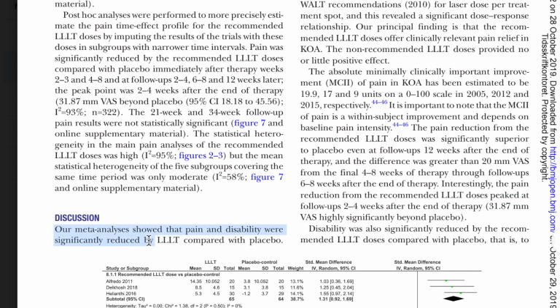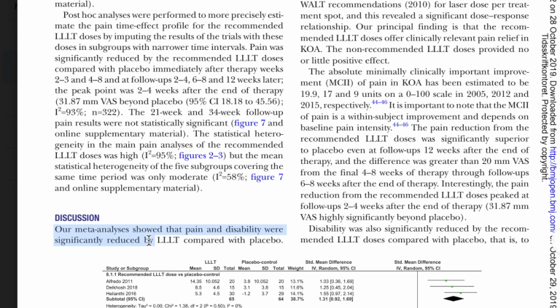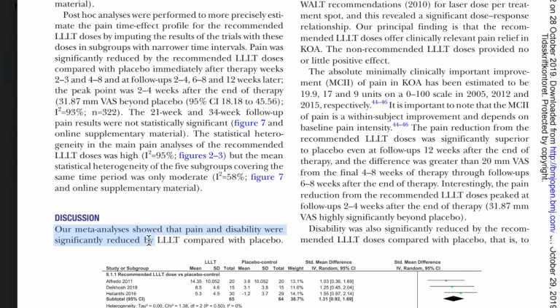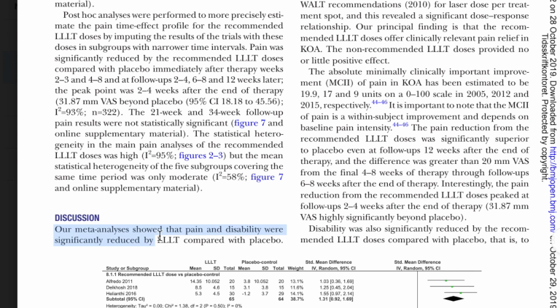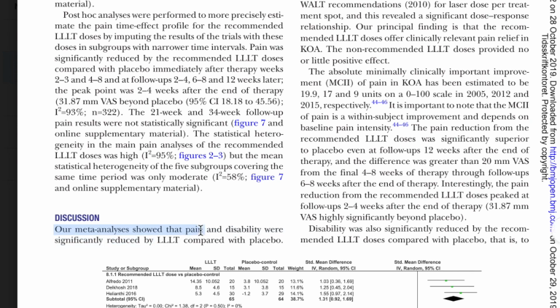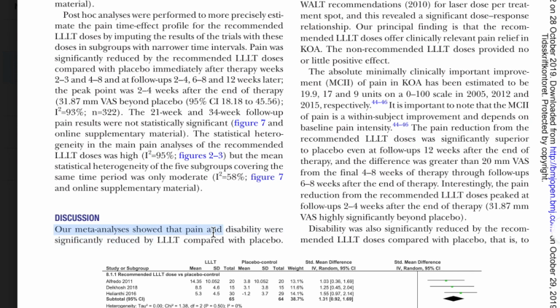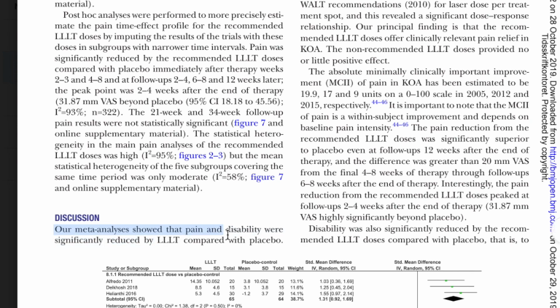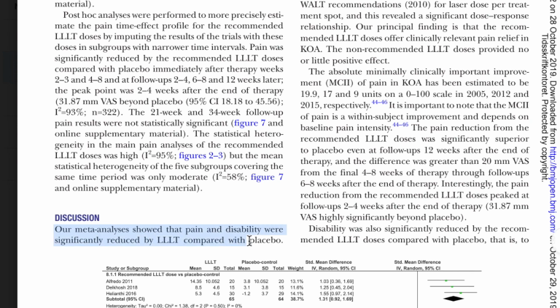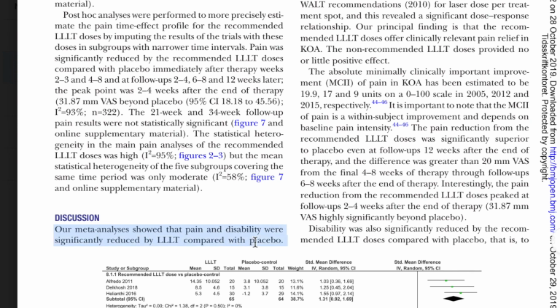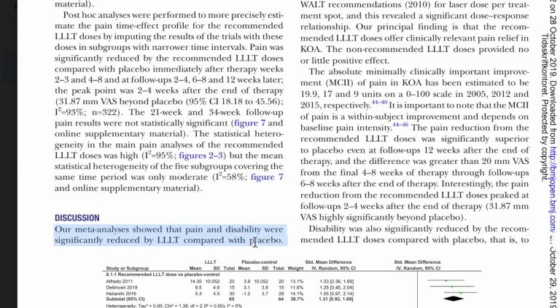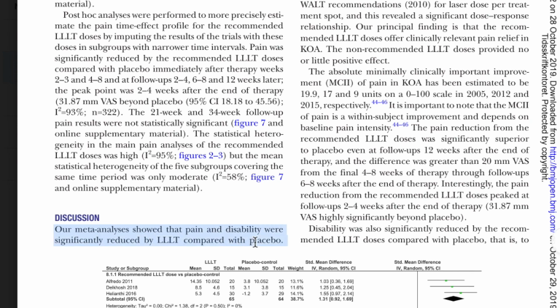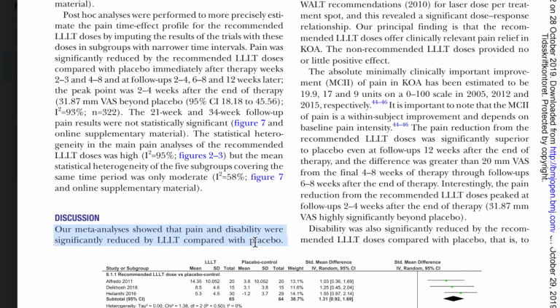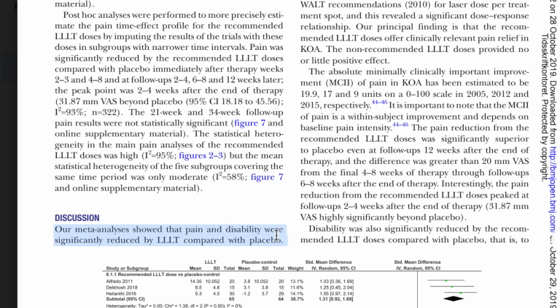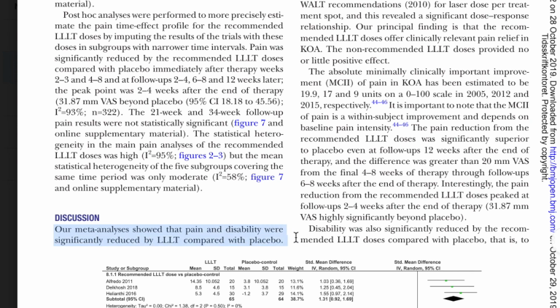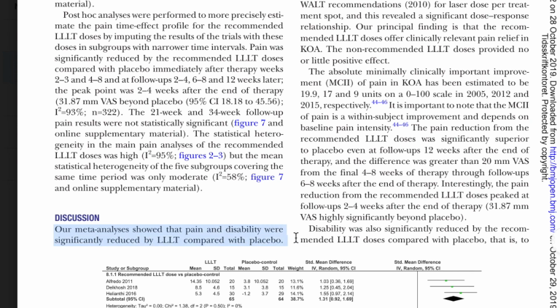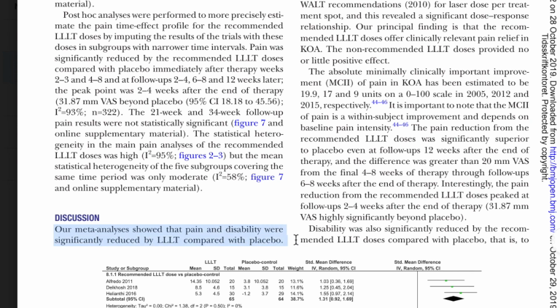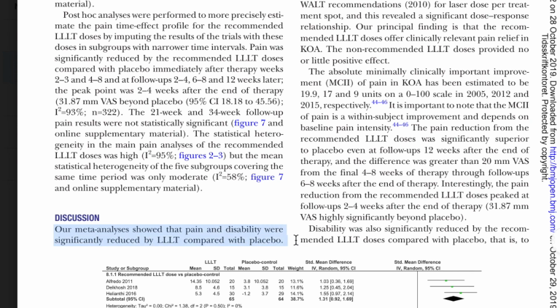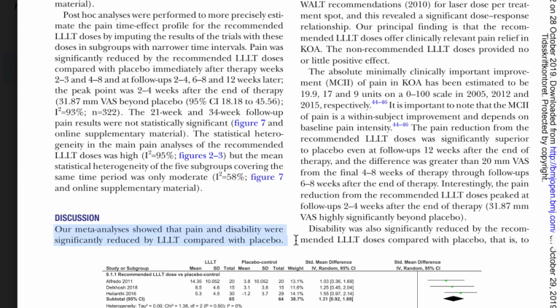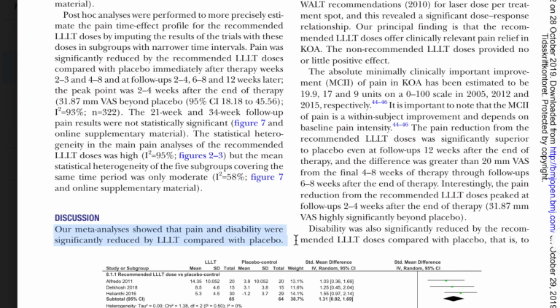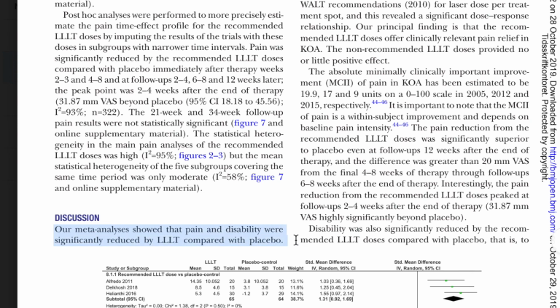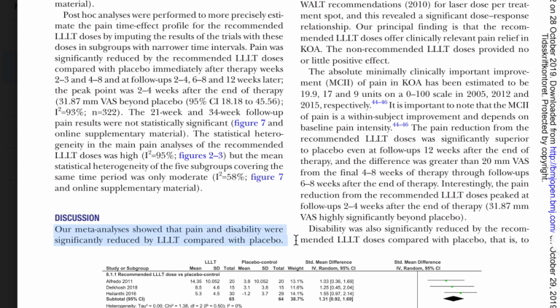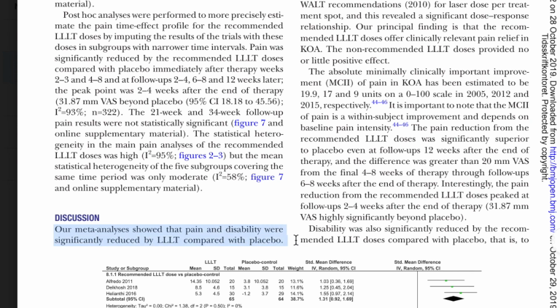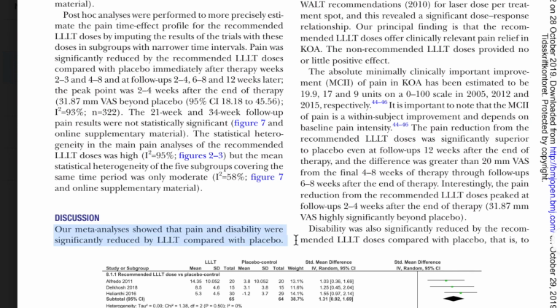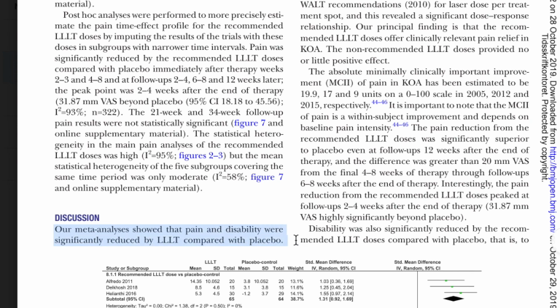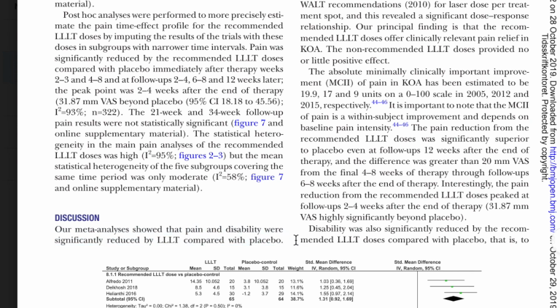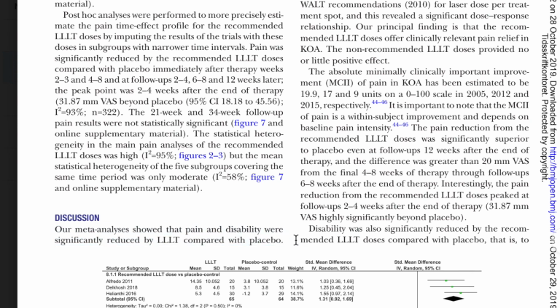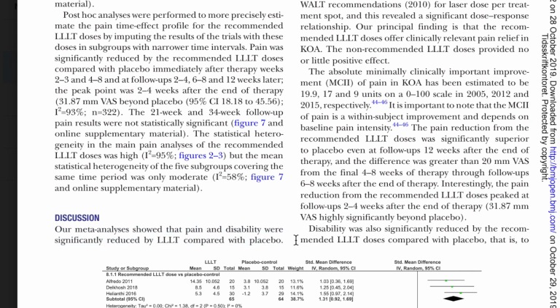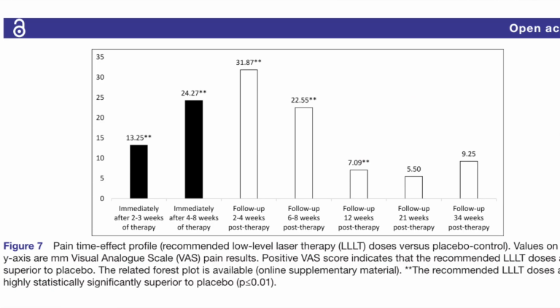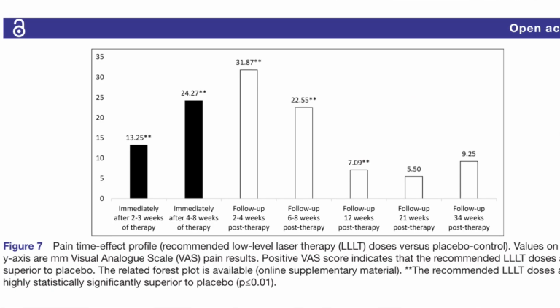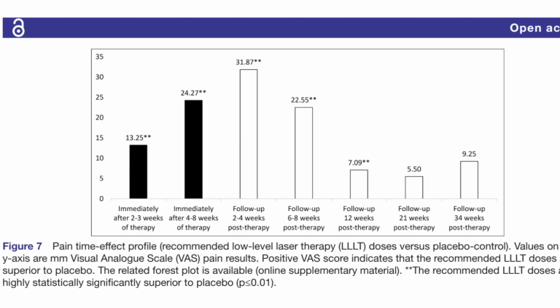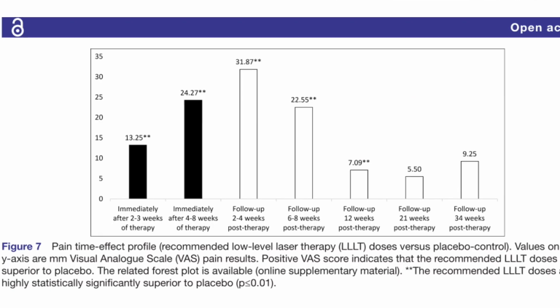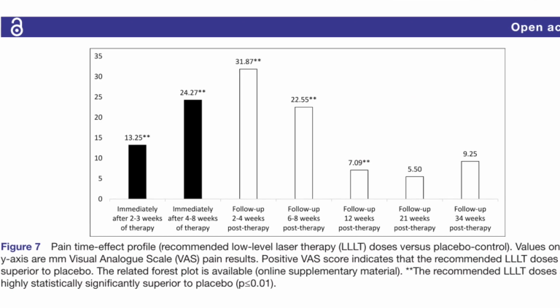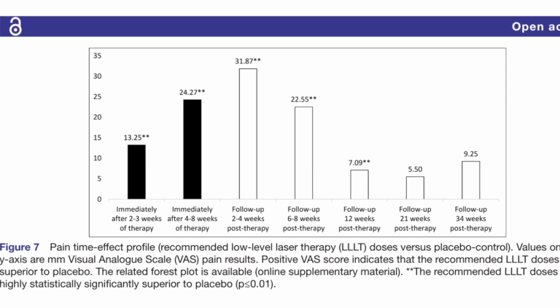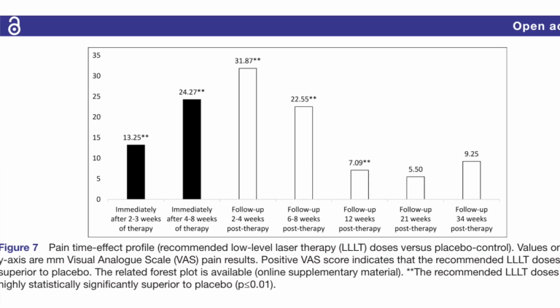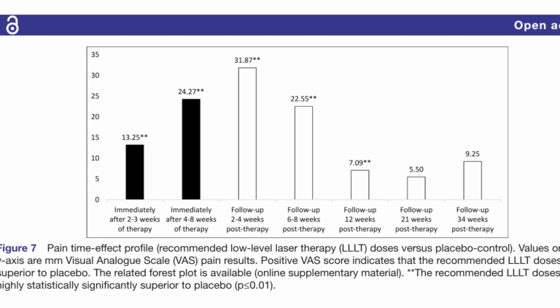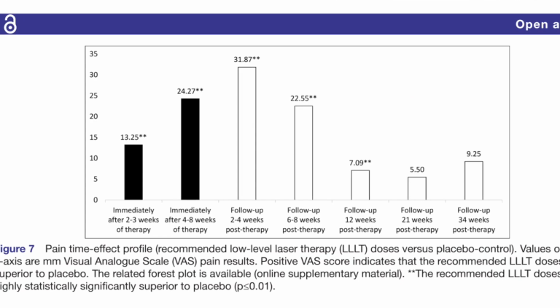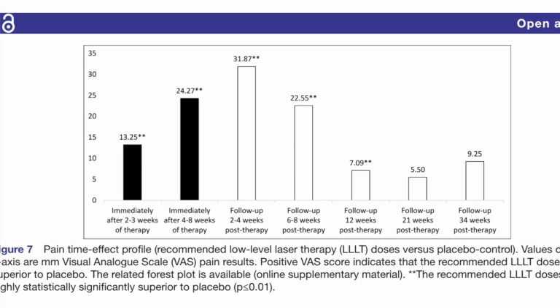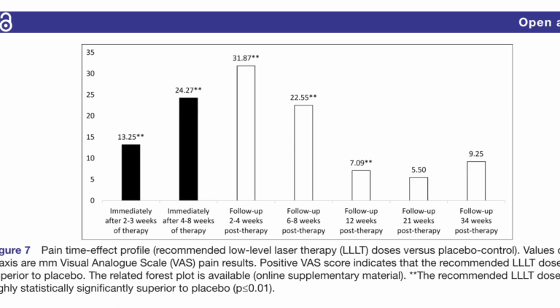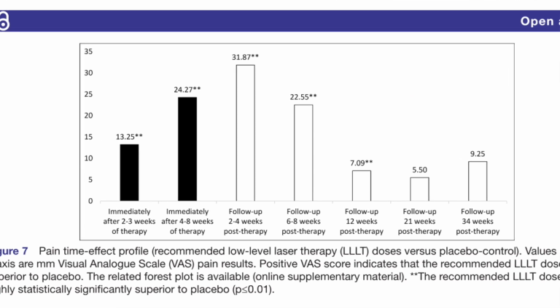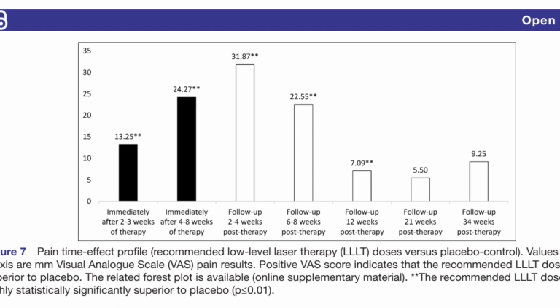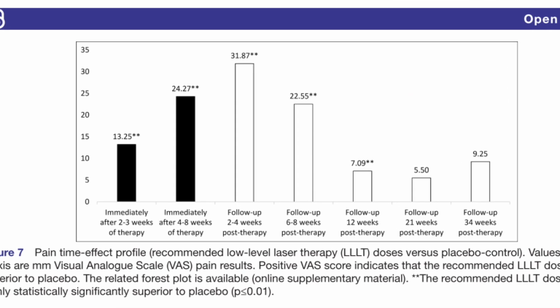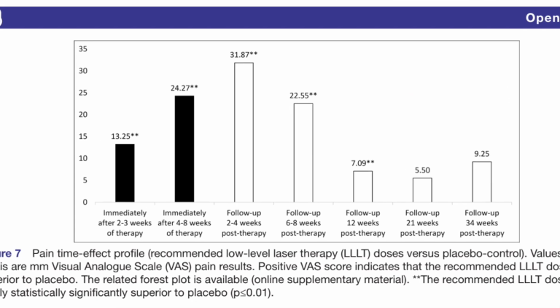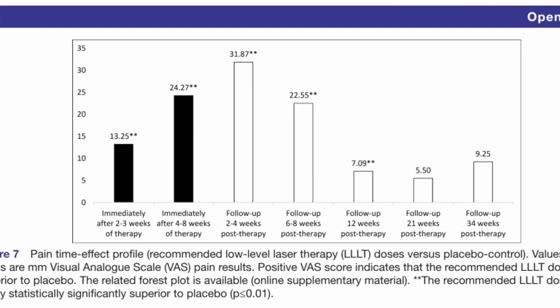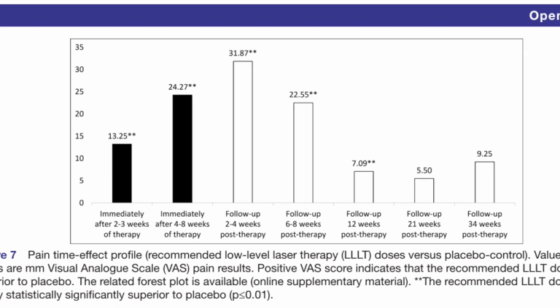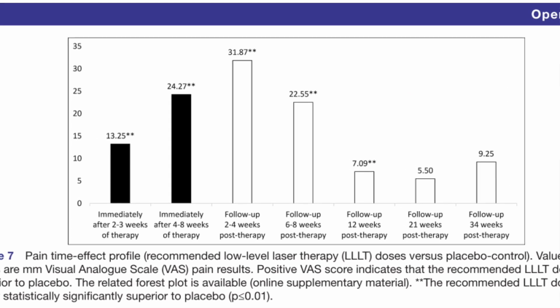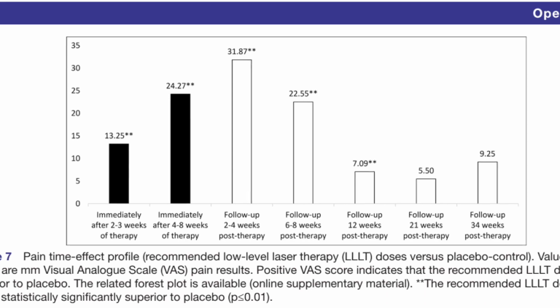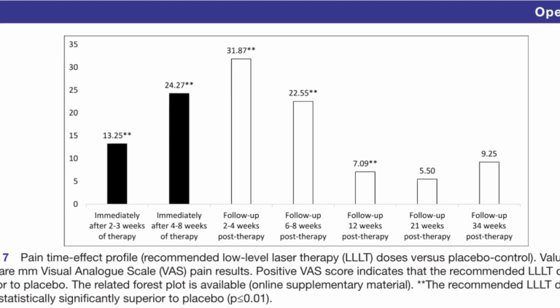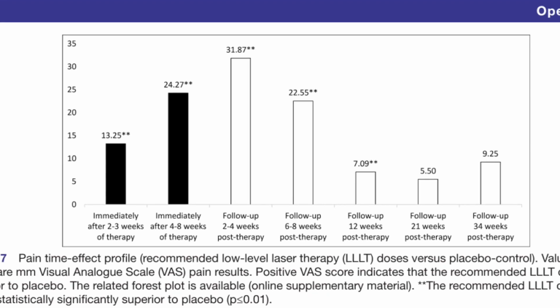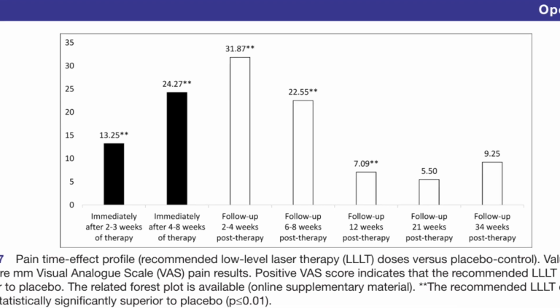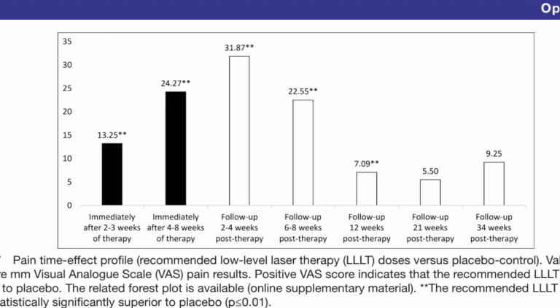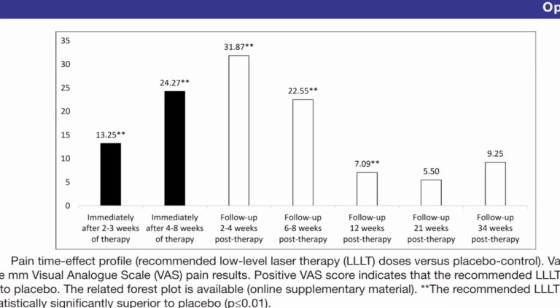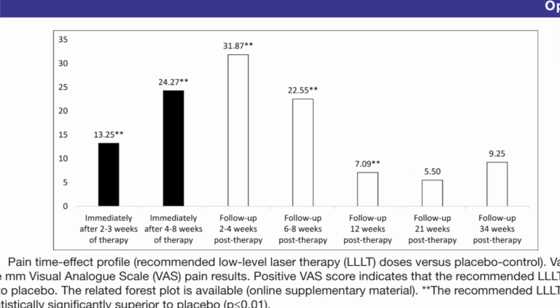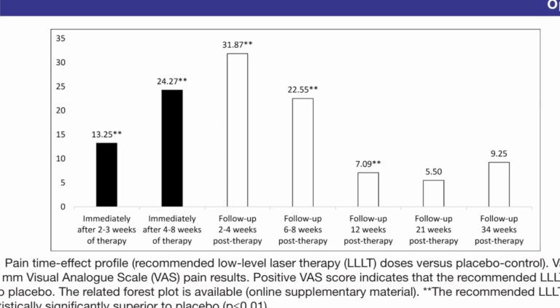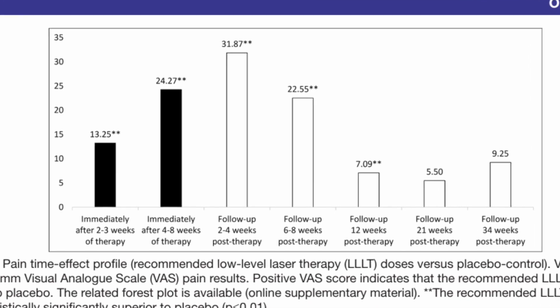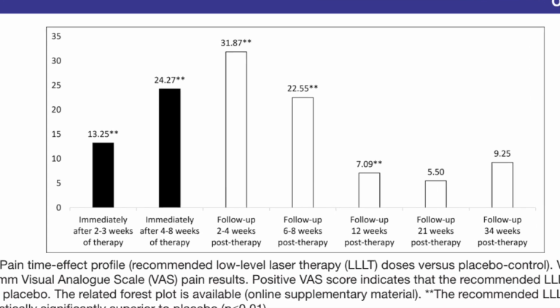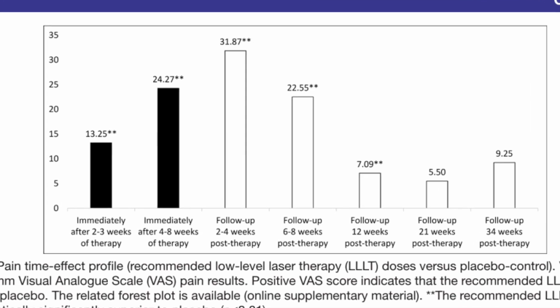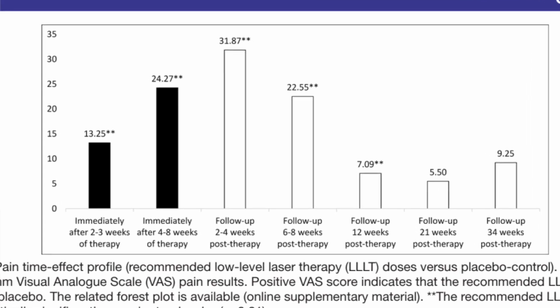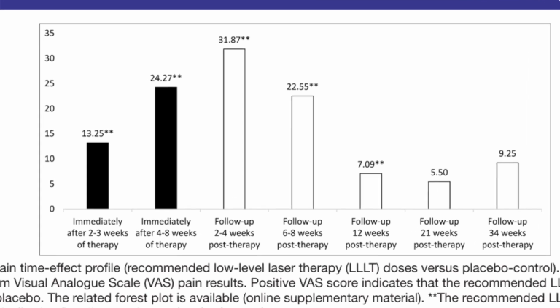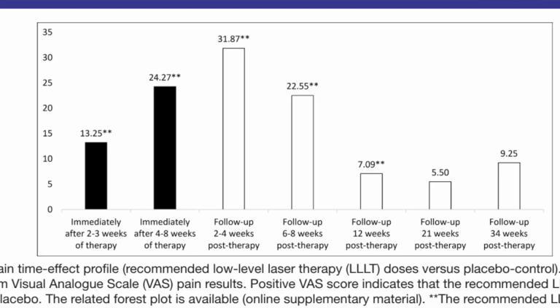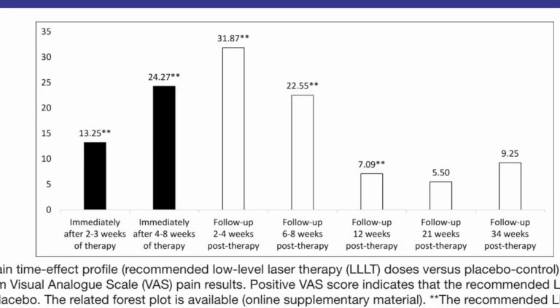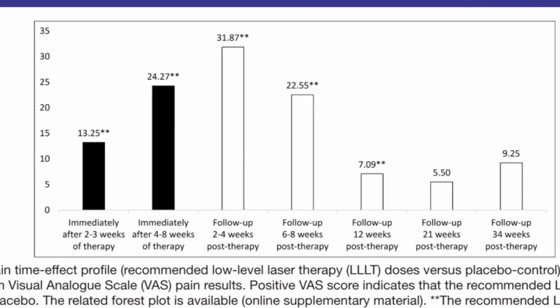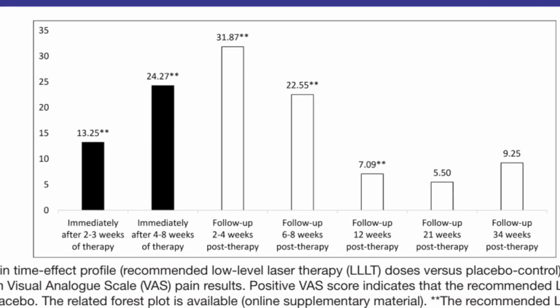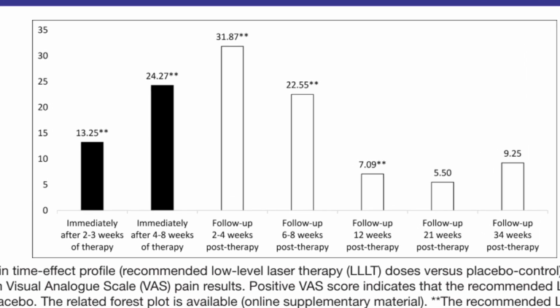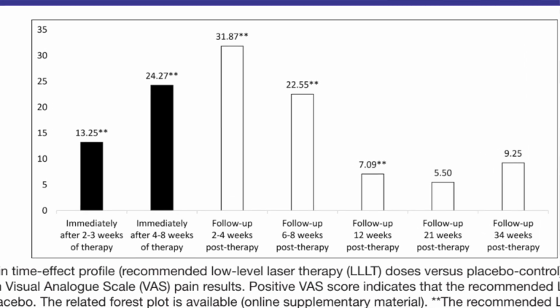One interesting note from this review was that the peak benefit actually came two to four weeks after the eight-week treatment period.